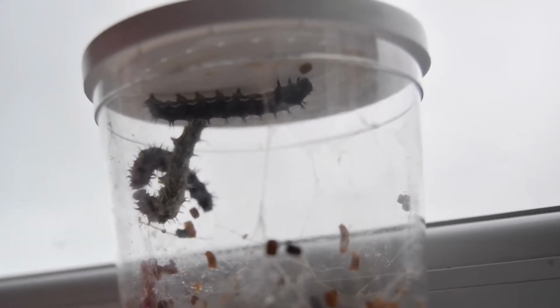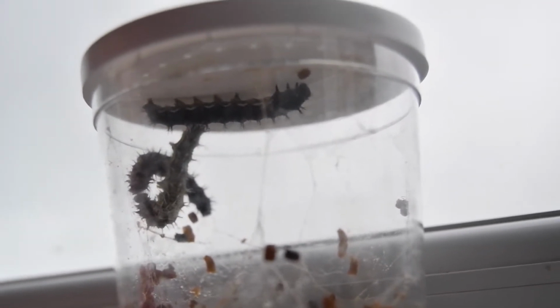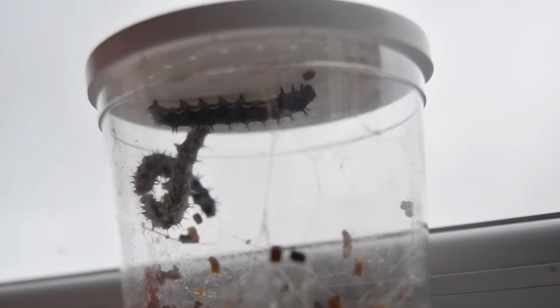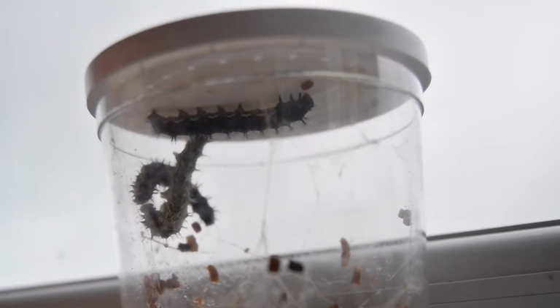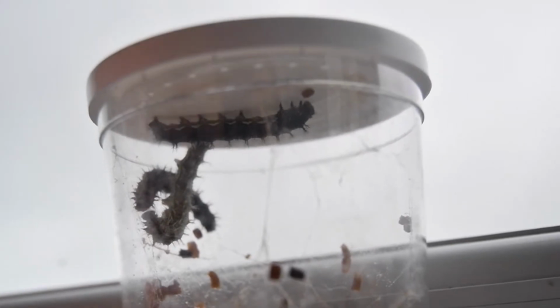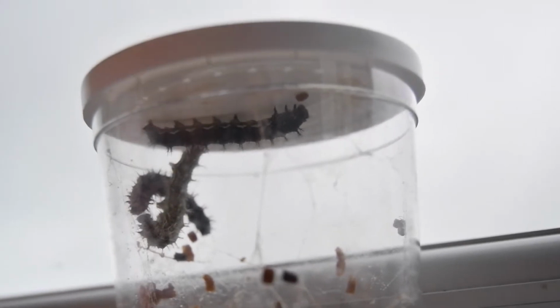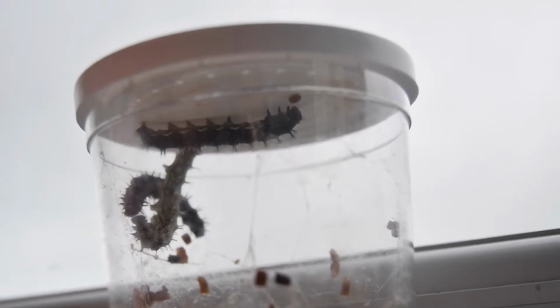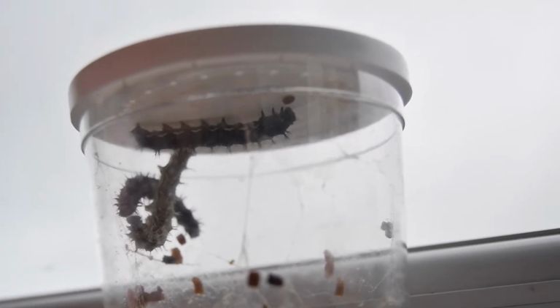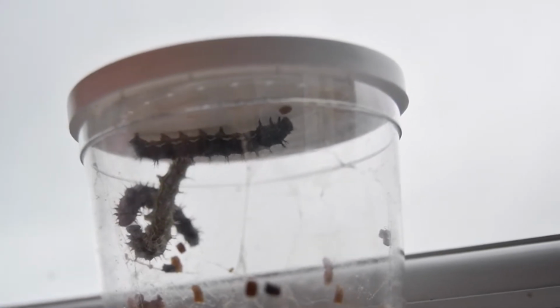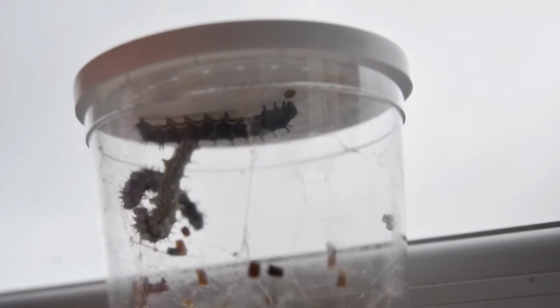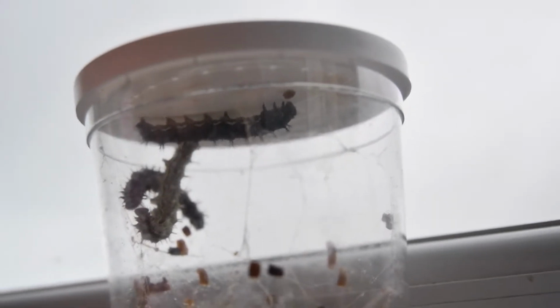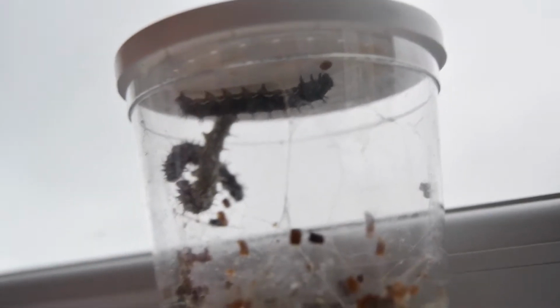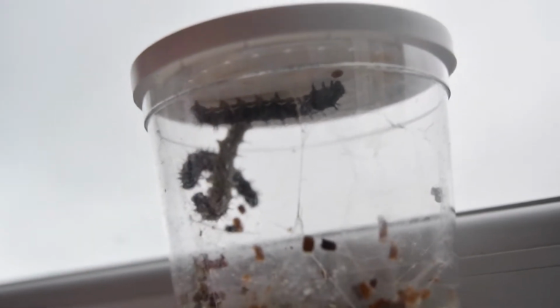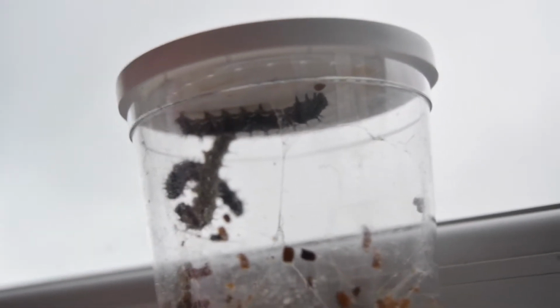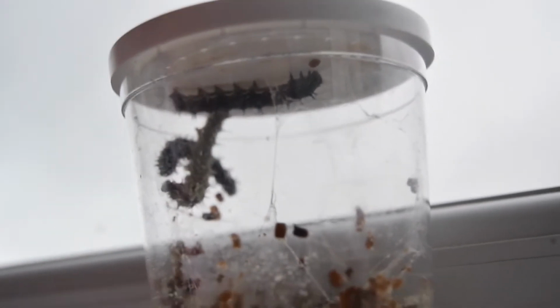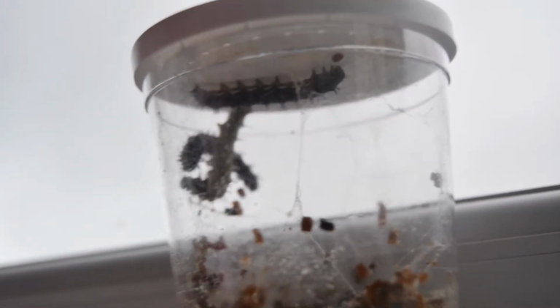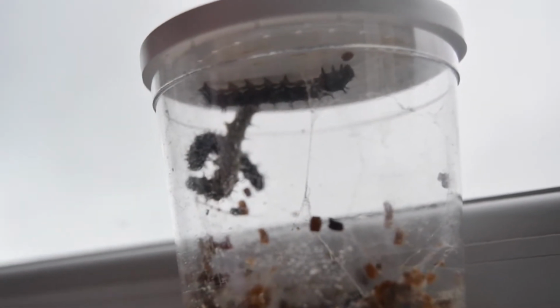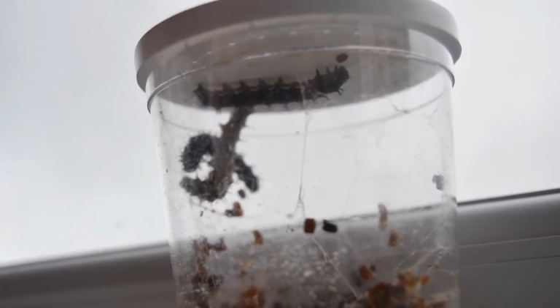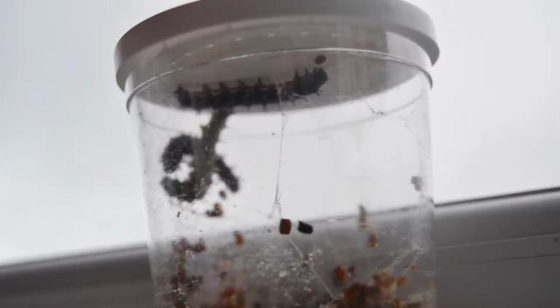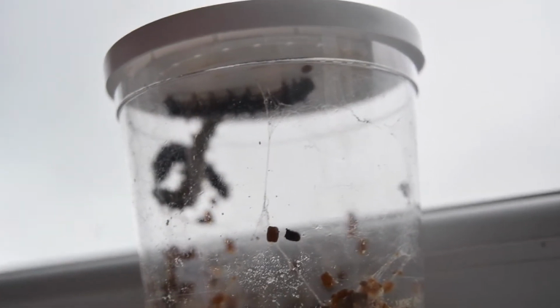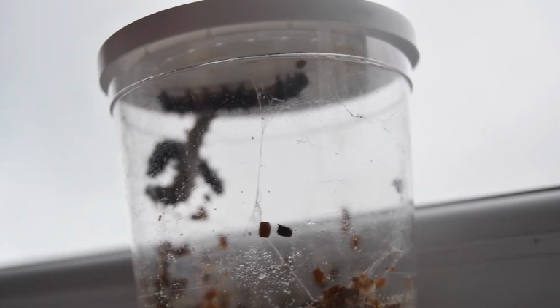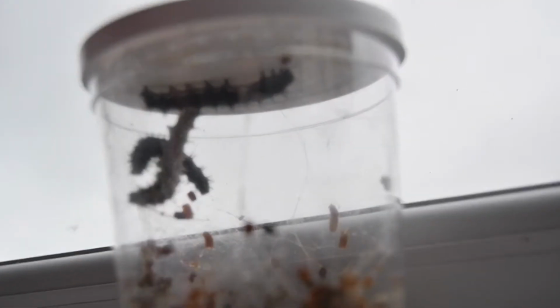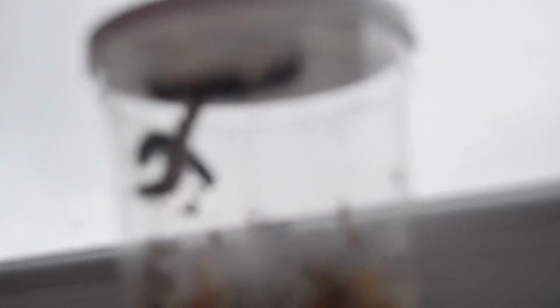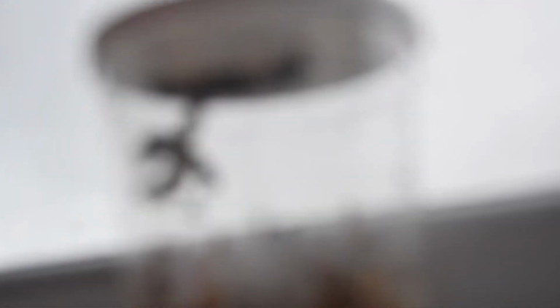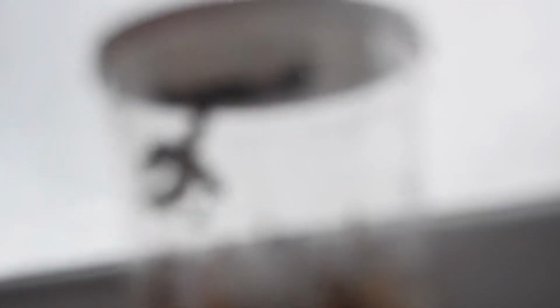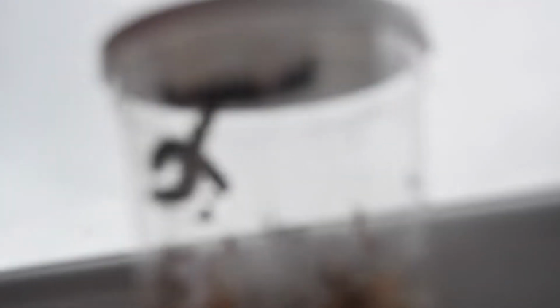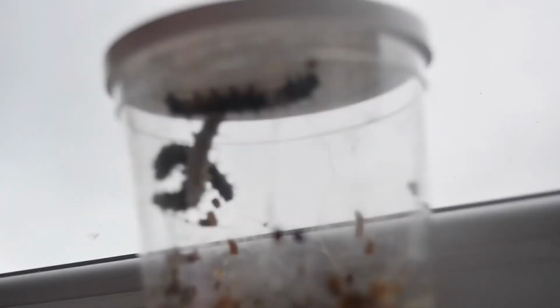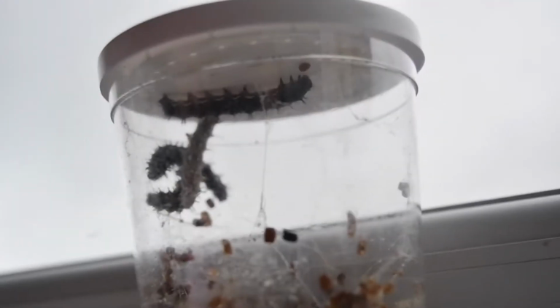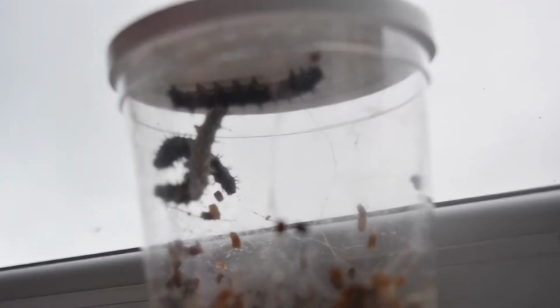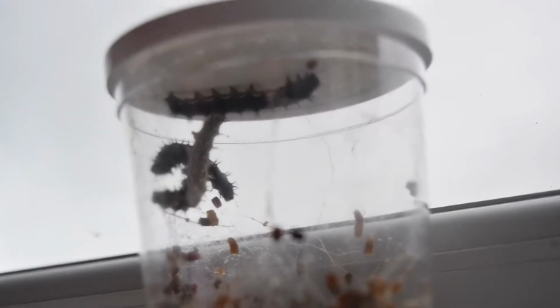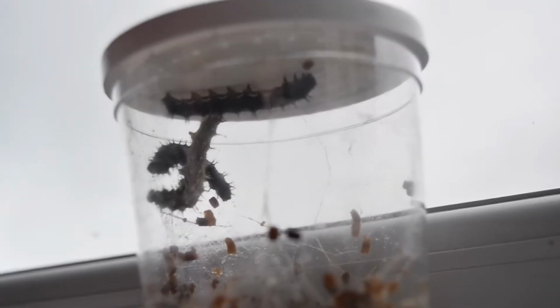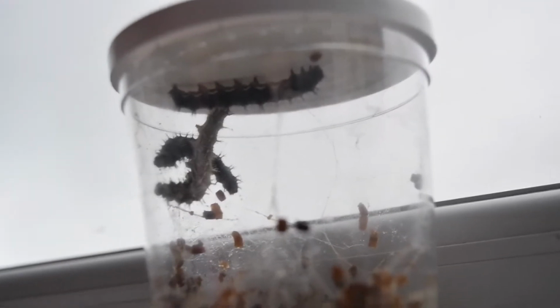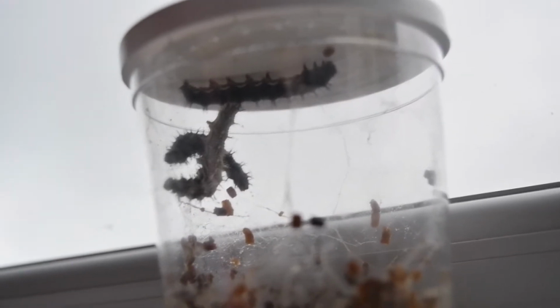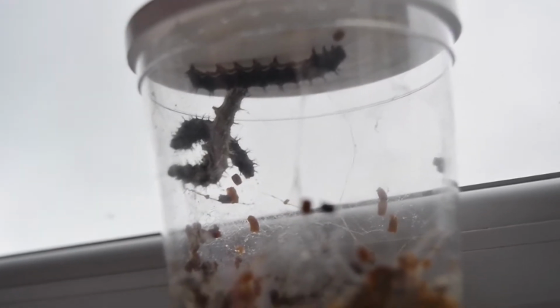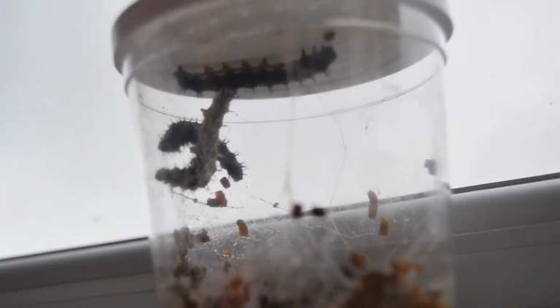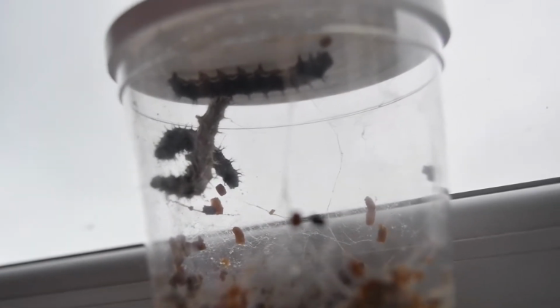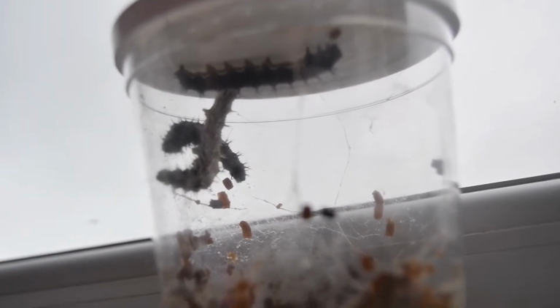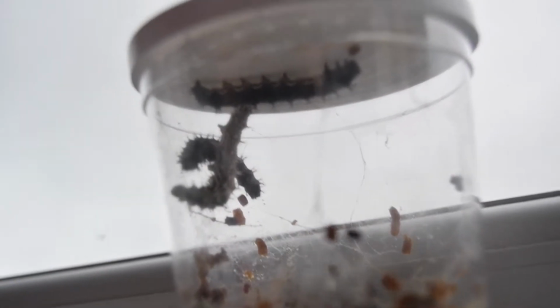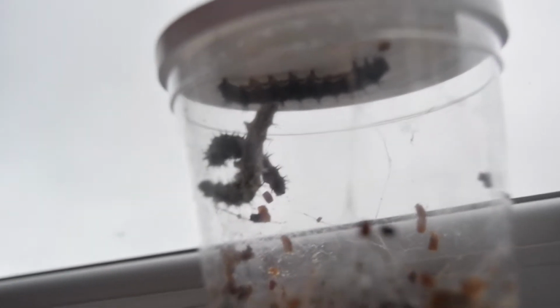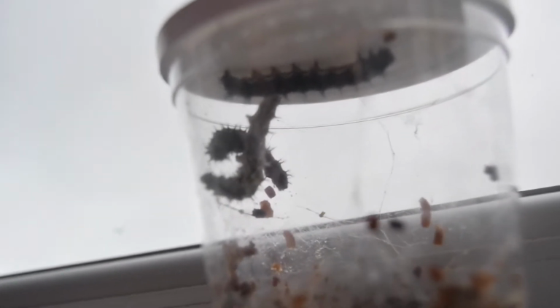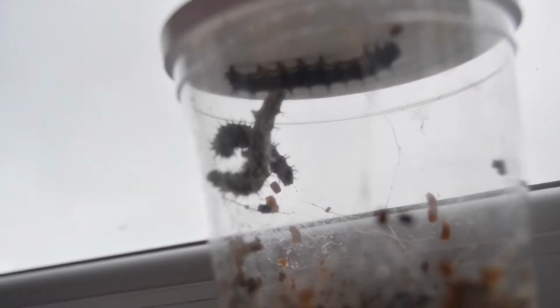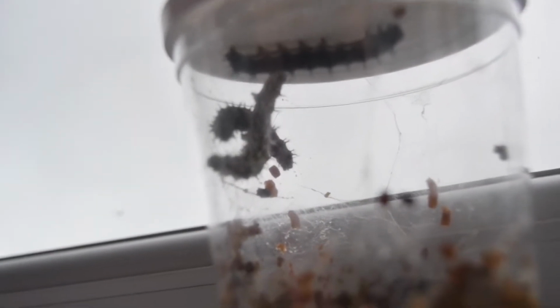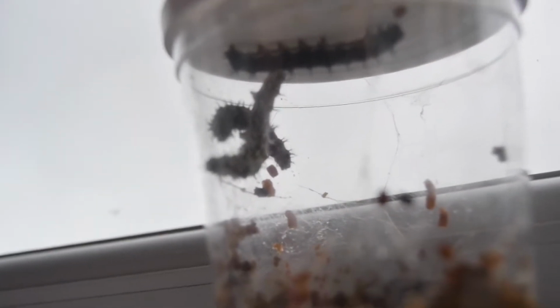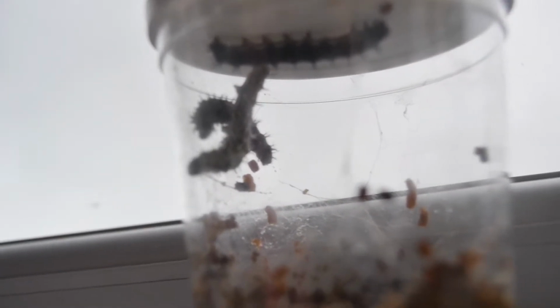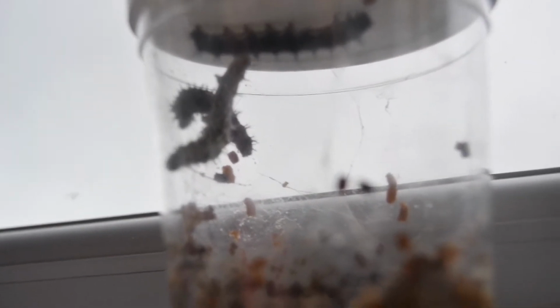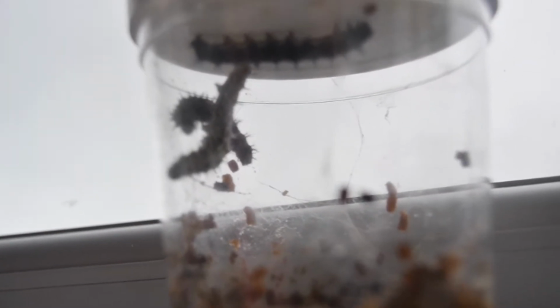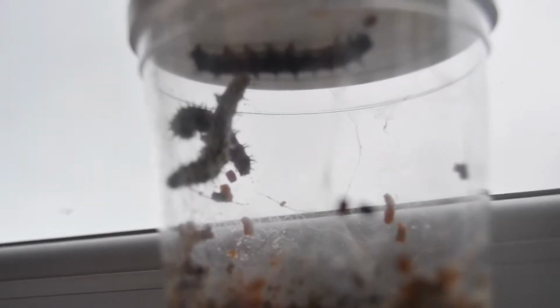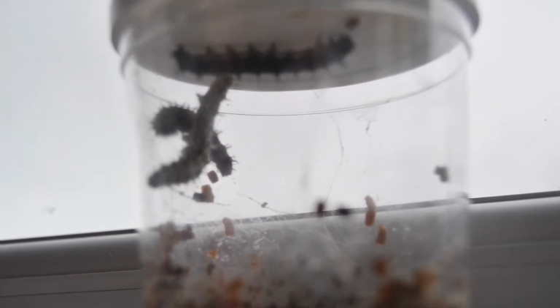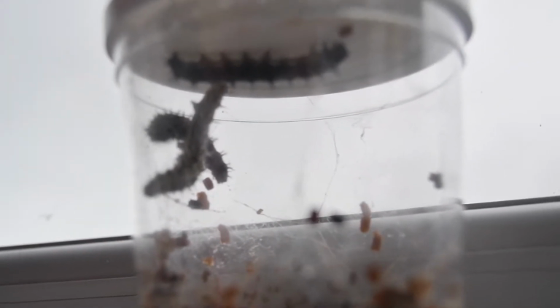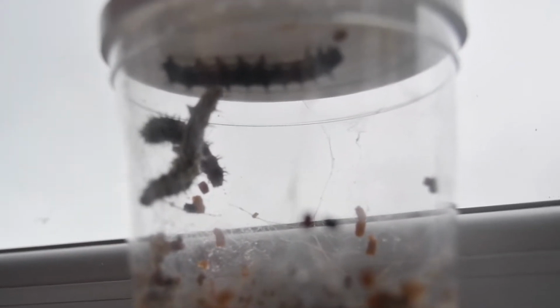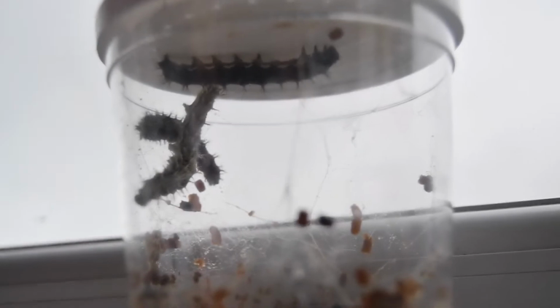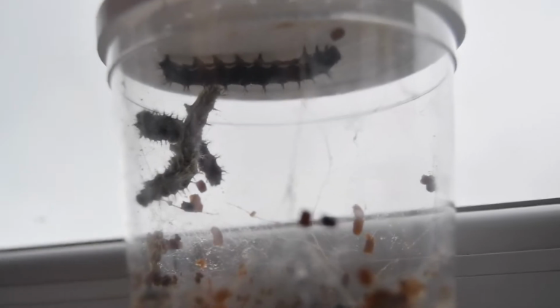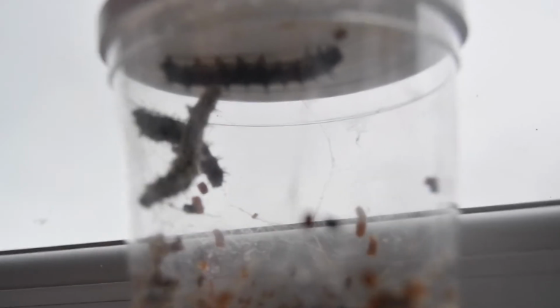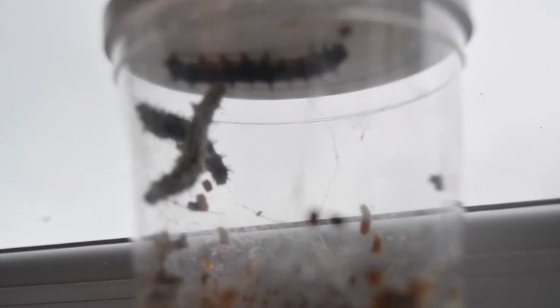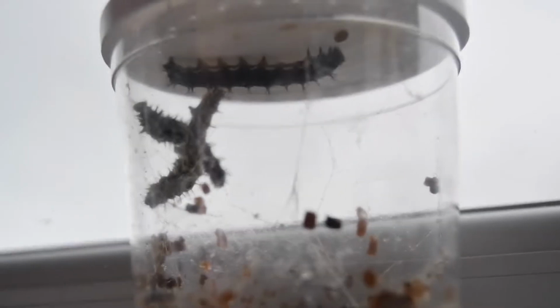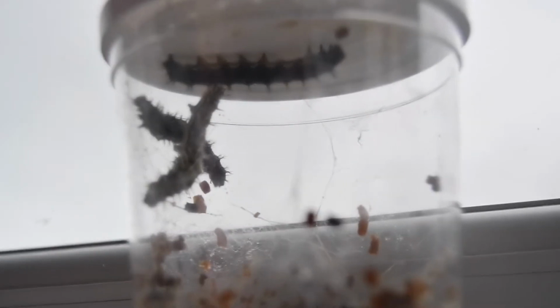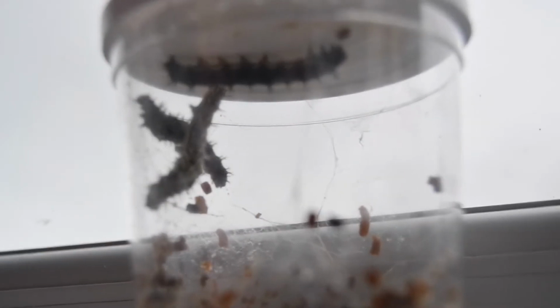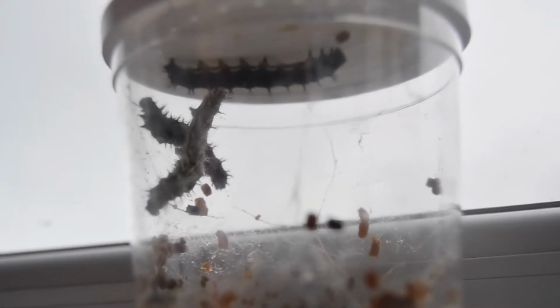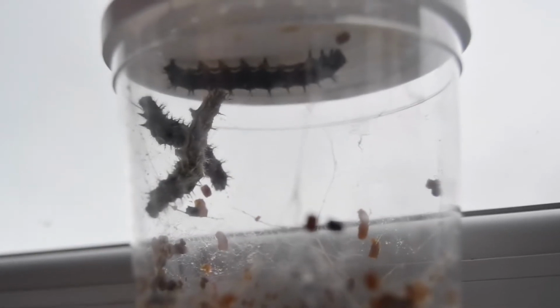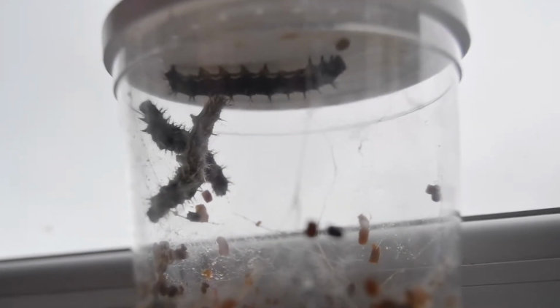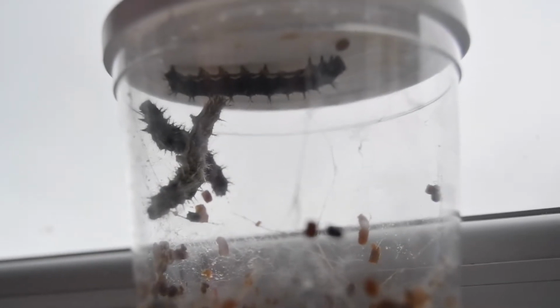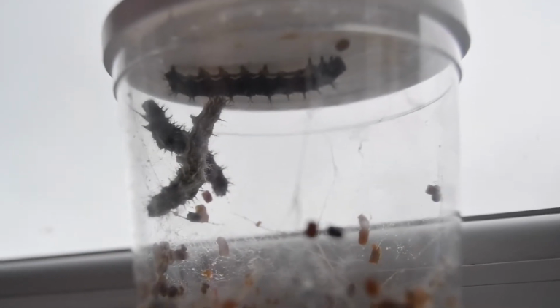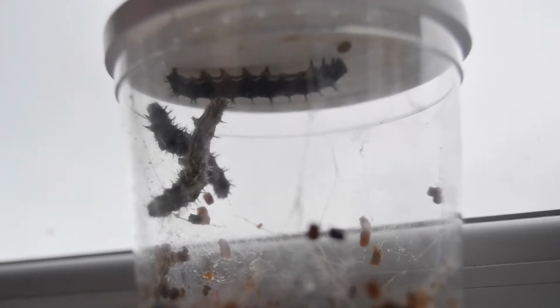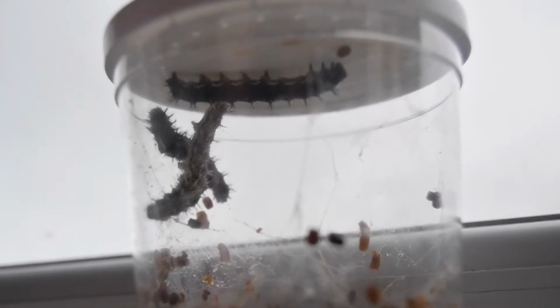They eat all their food and now they're getting bigger and bigger! Now my caterpillars are huge — they are huge!